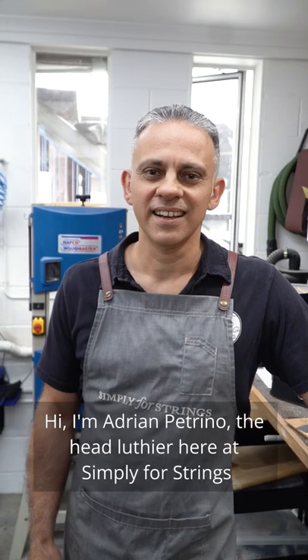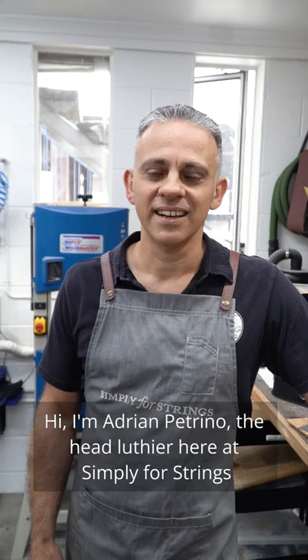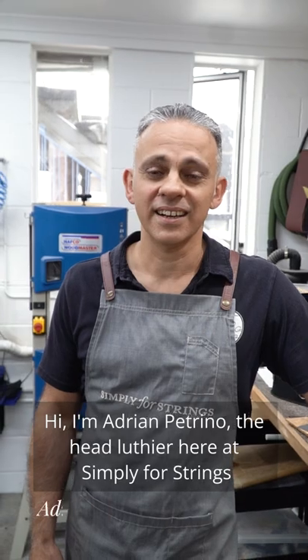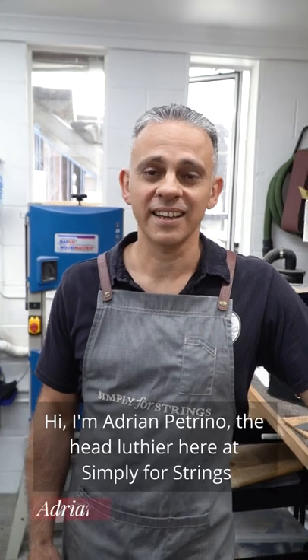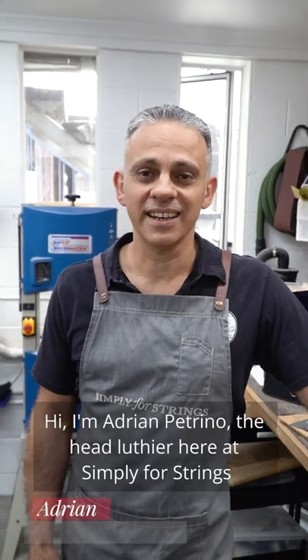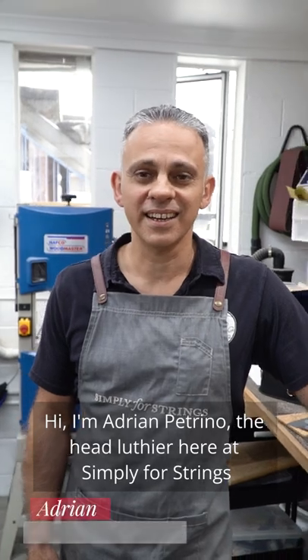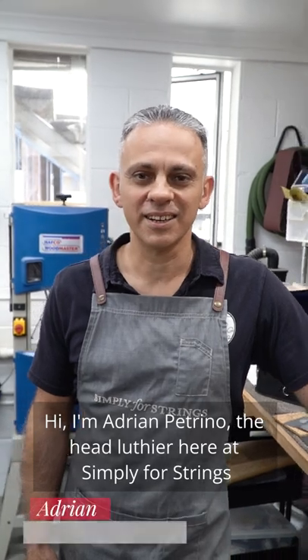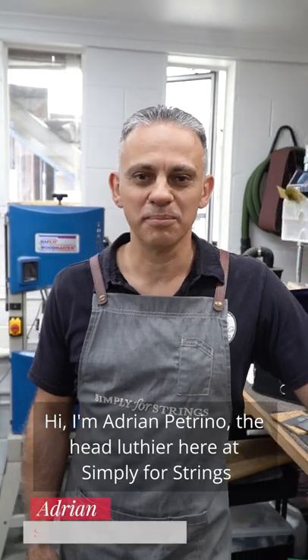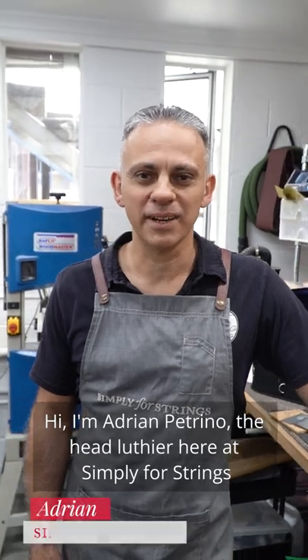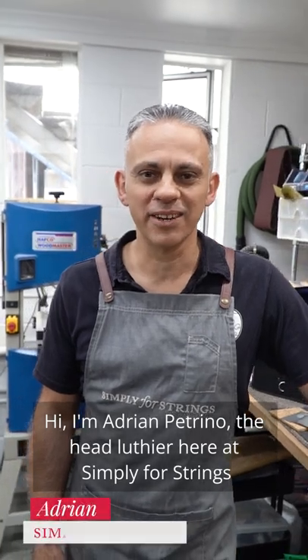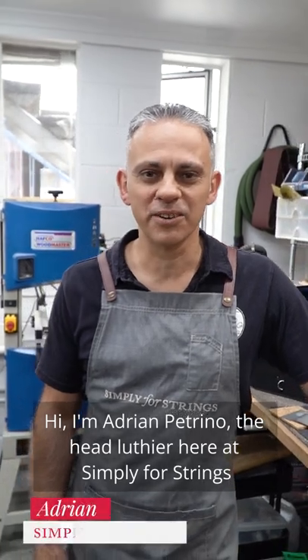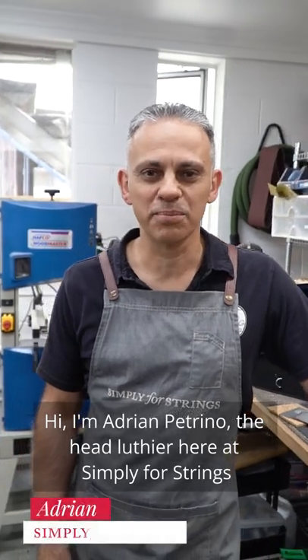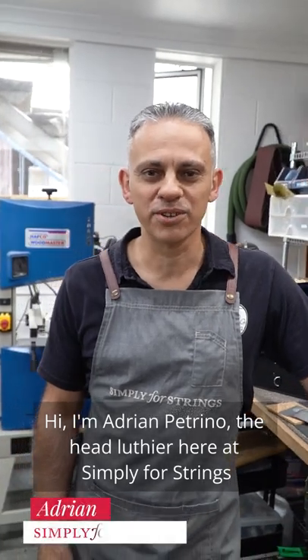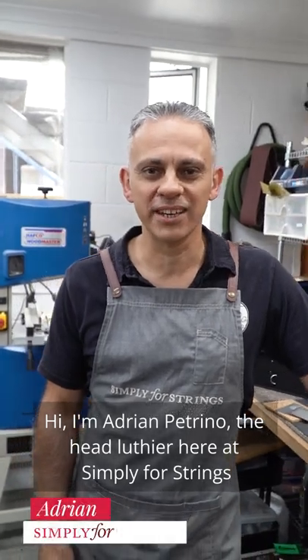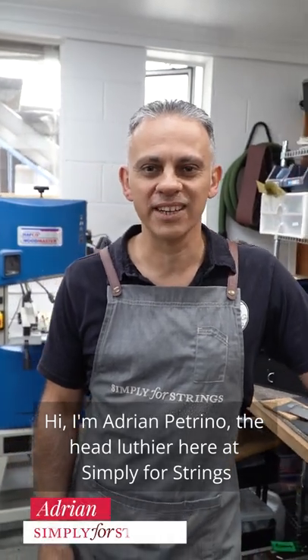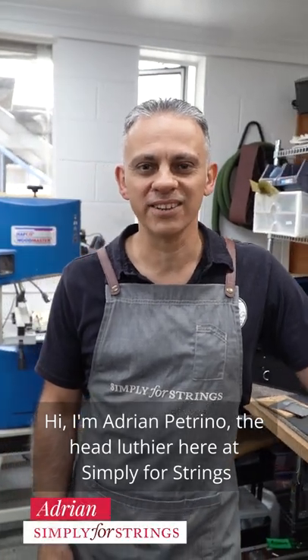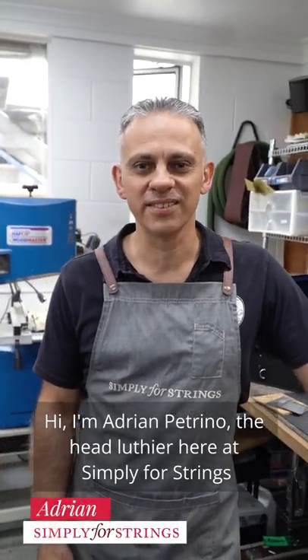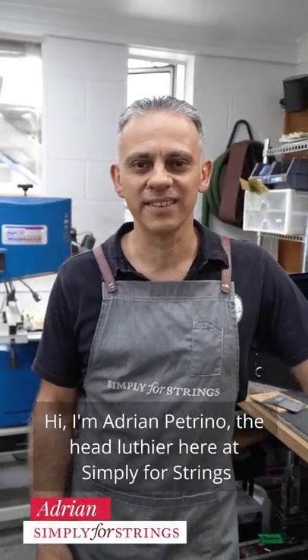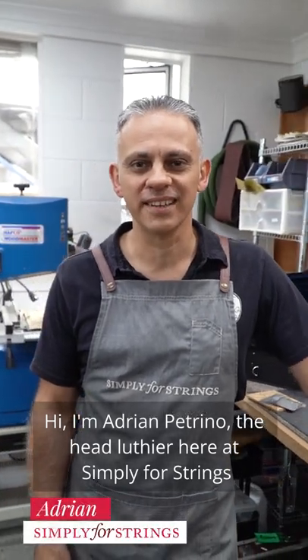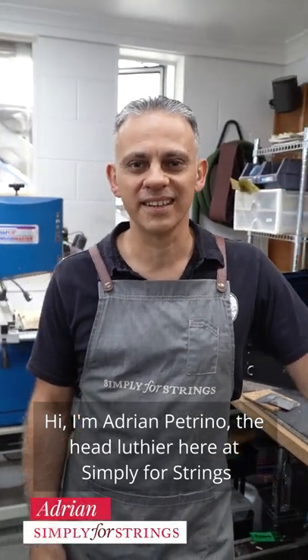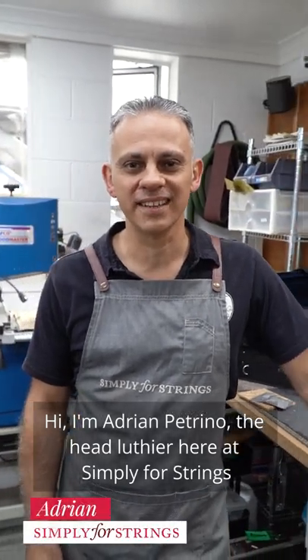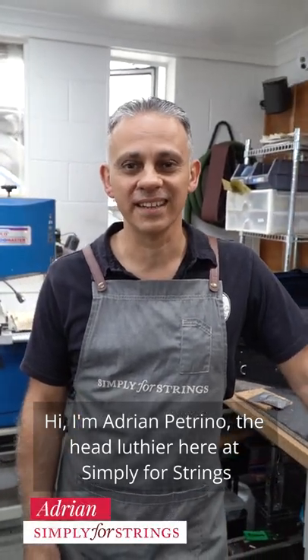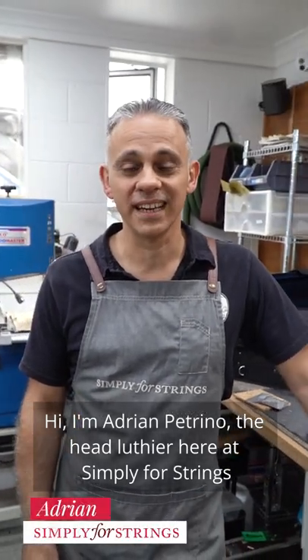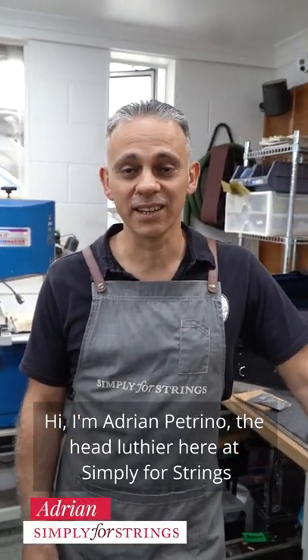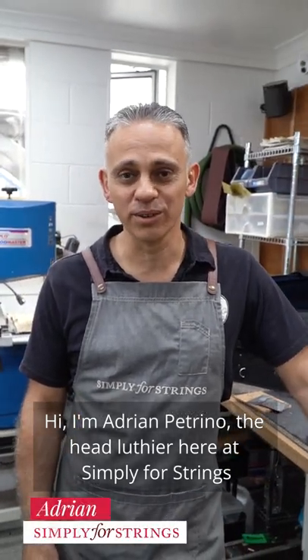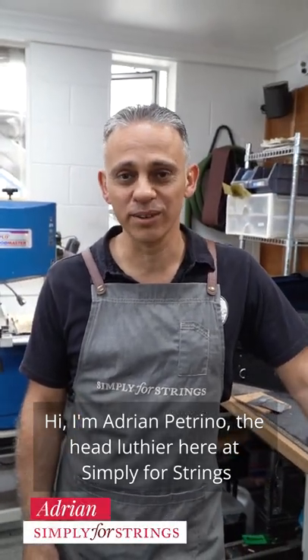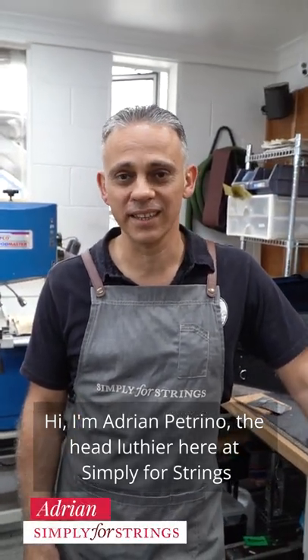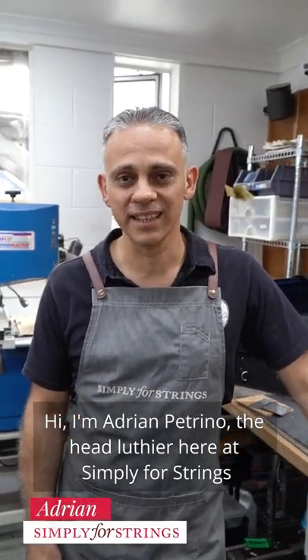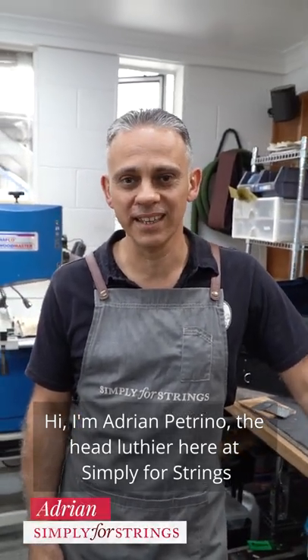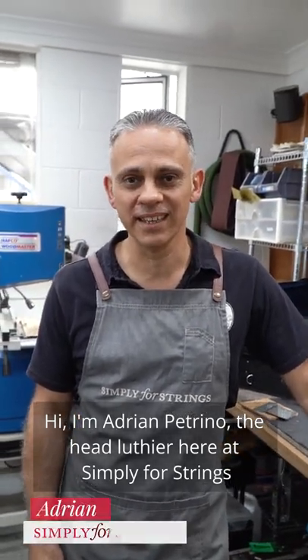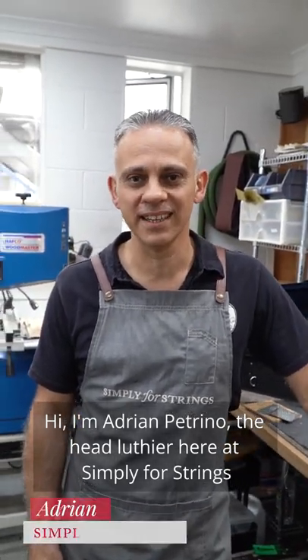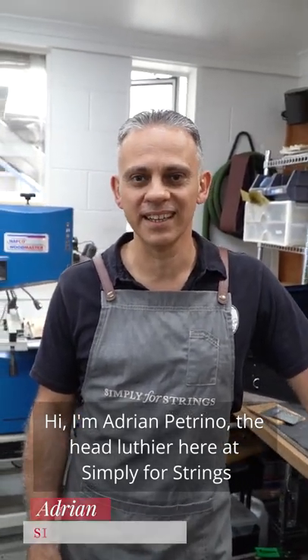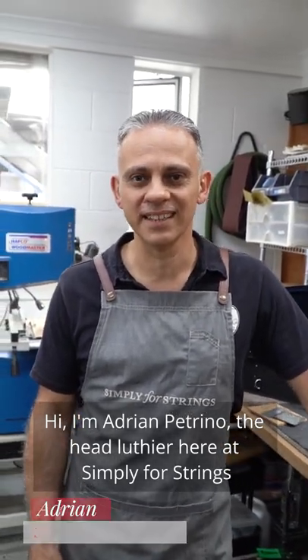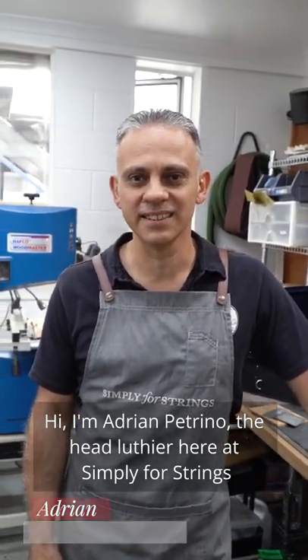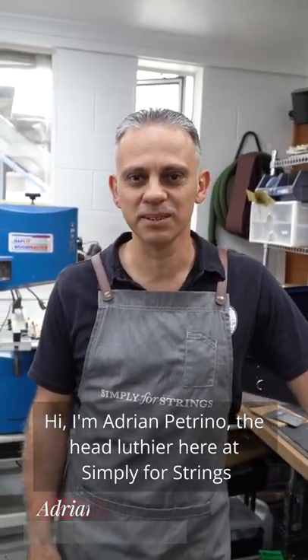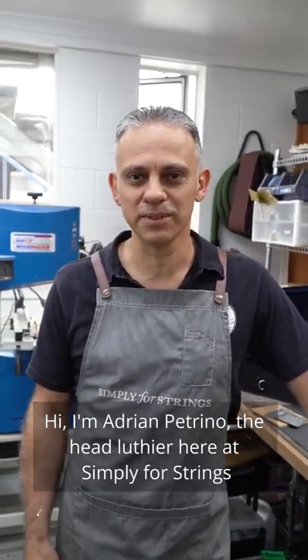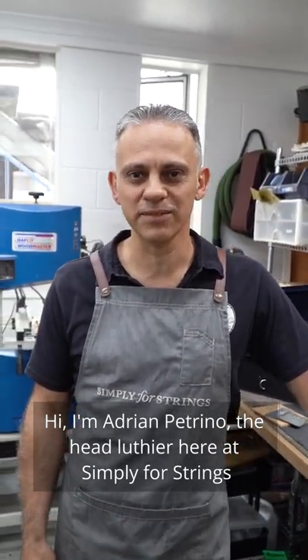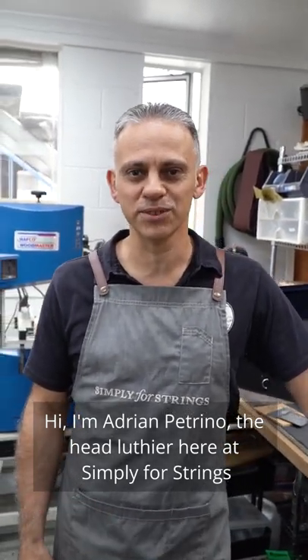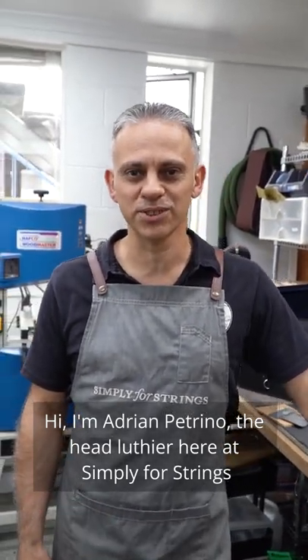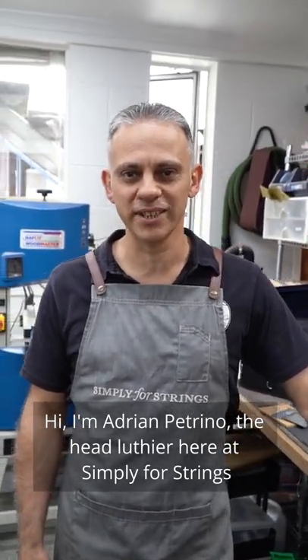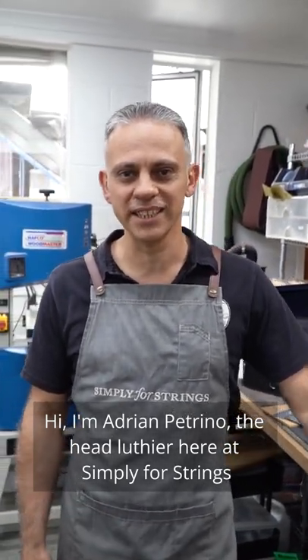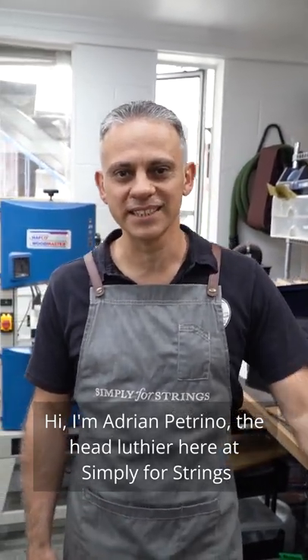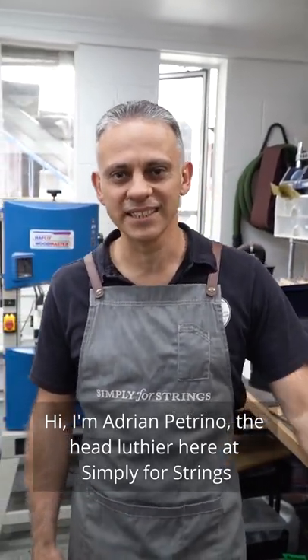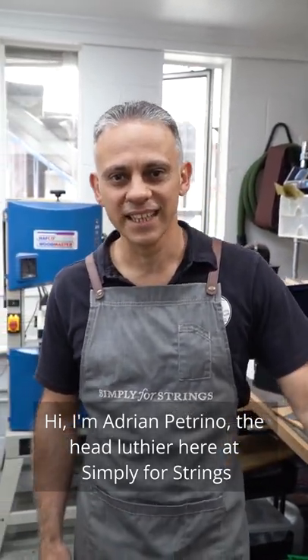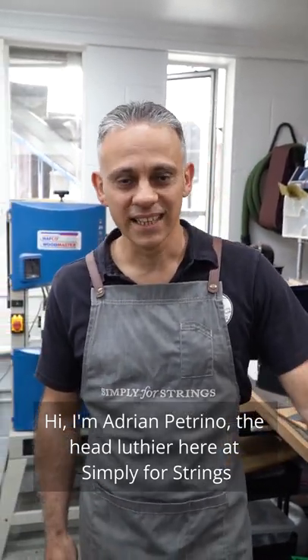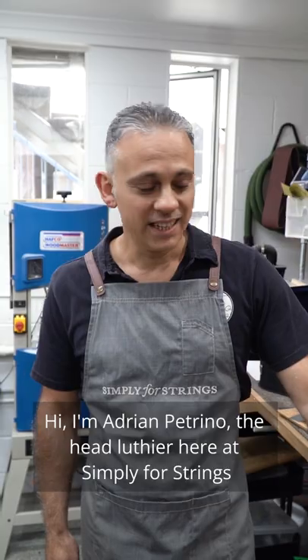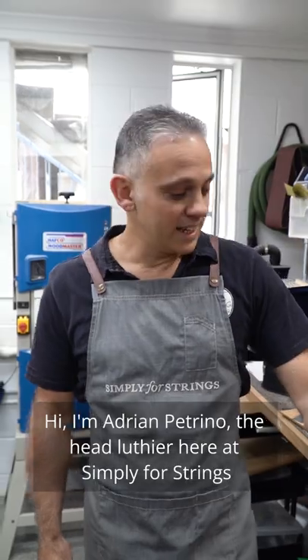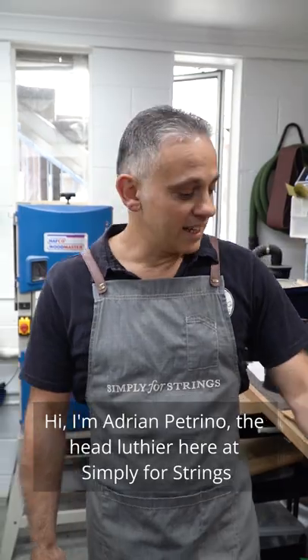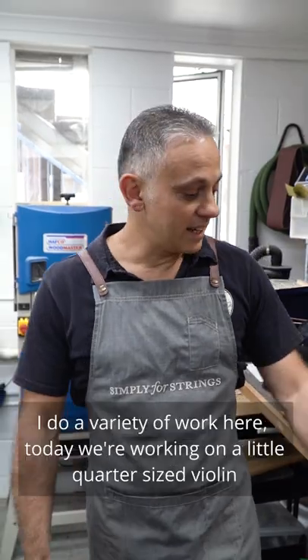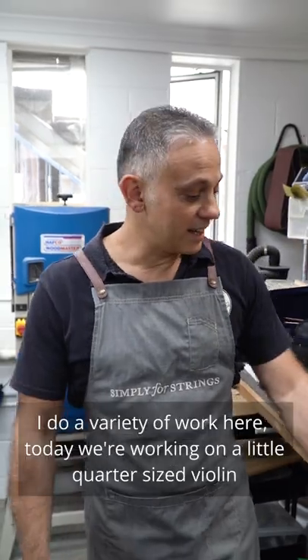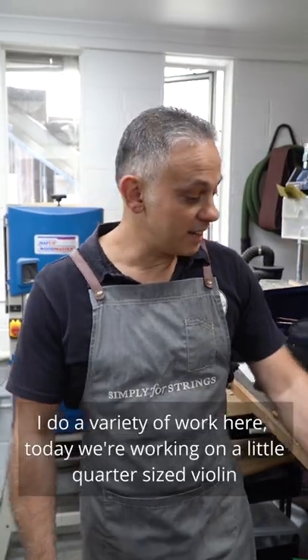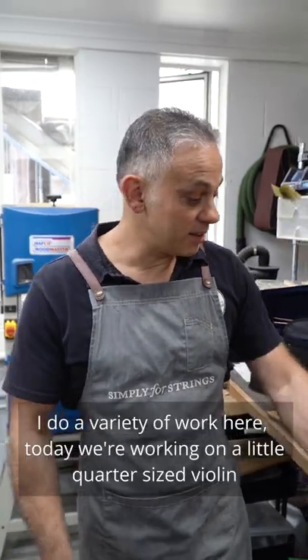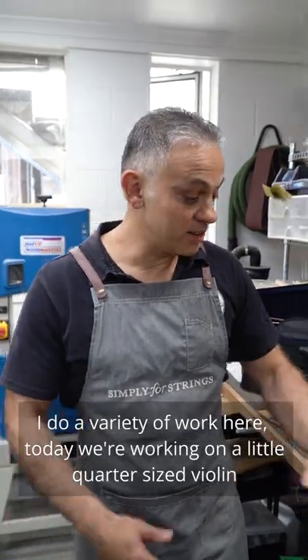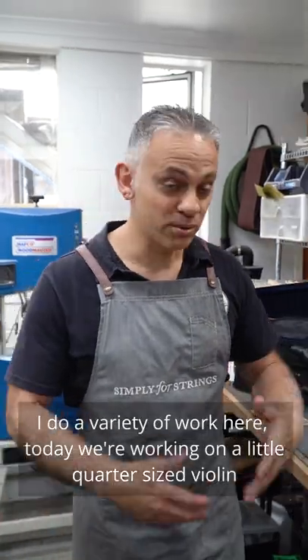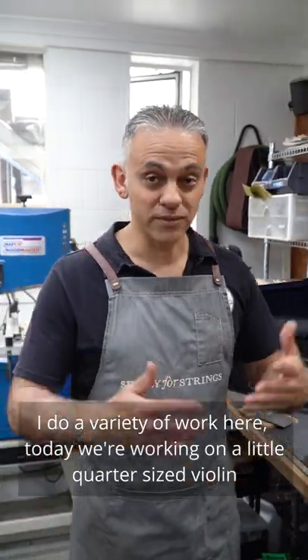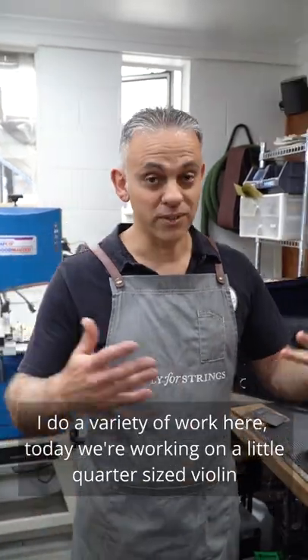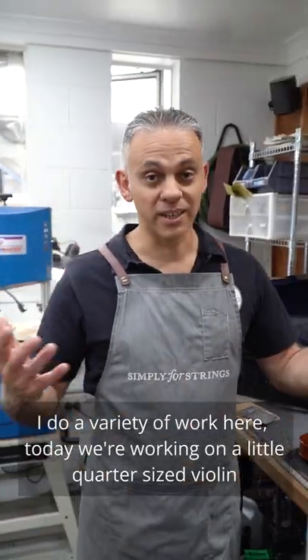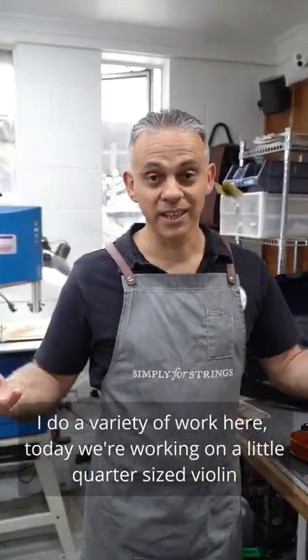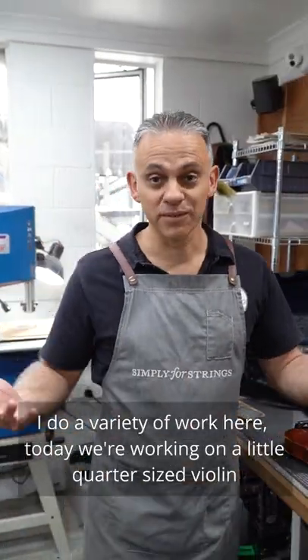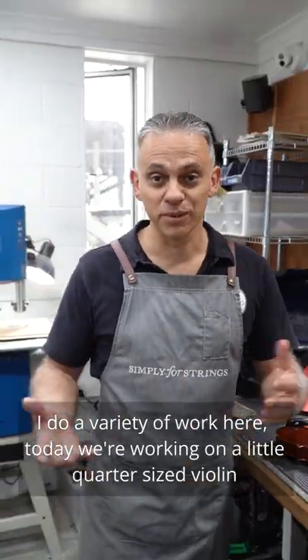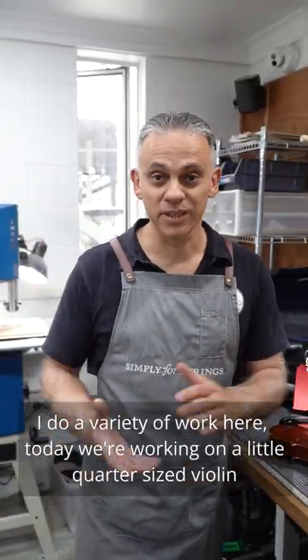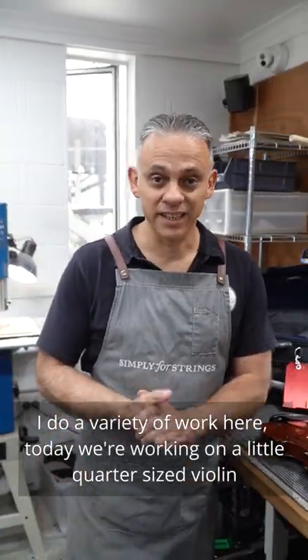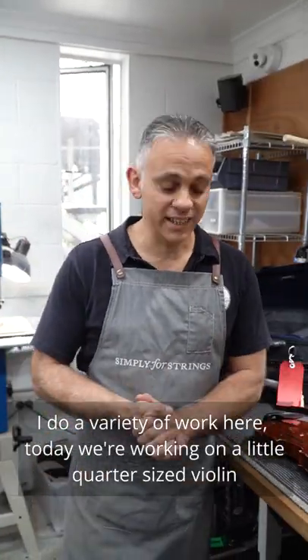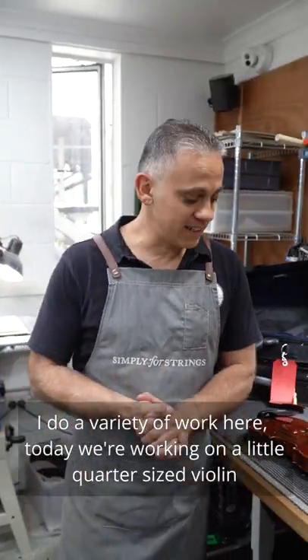Hi there, I'm Adrian Petrino, the head luthier here at Simply for Strings. I do a variety of work here.